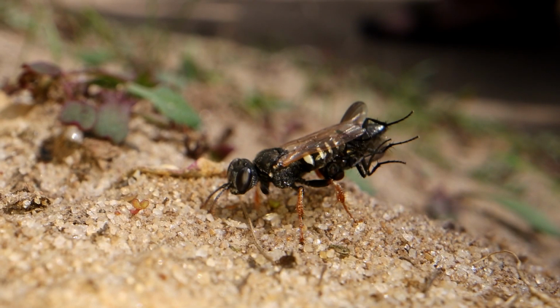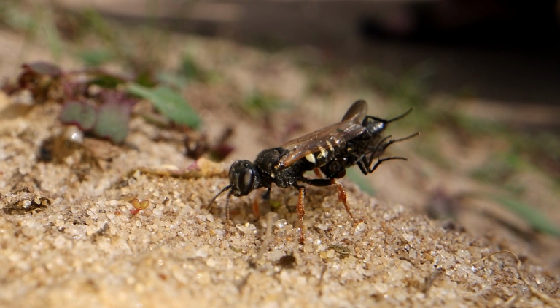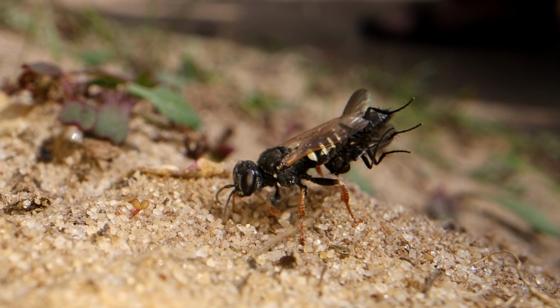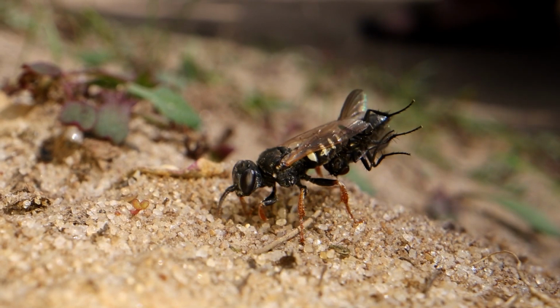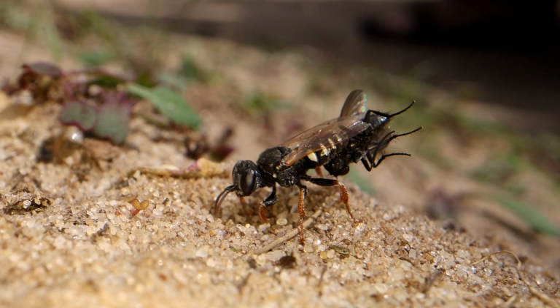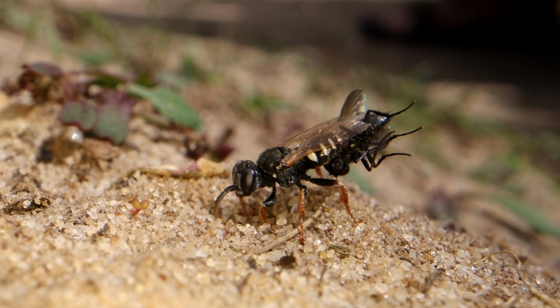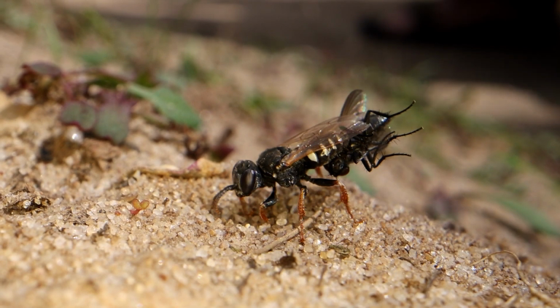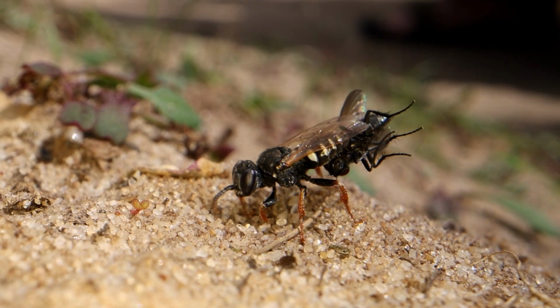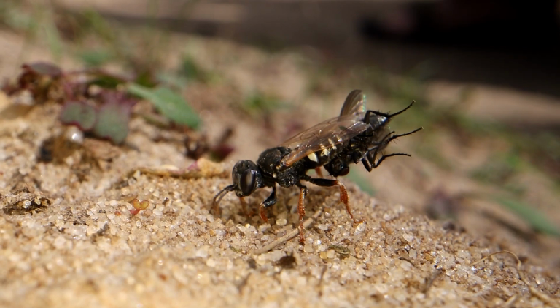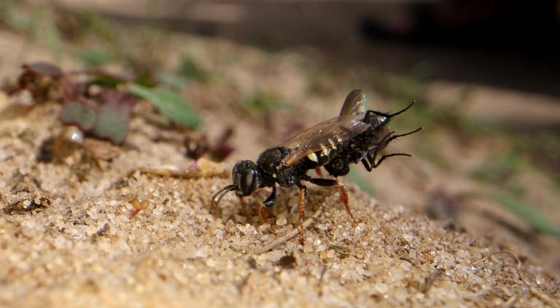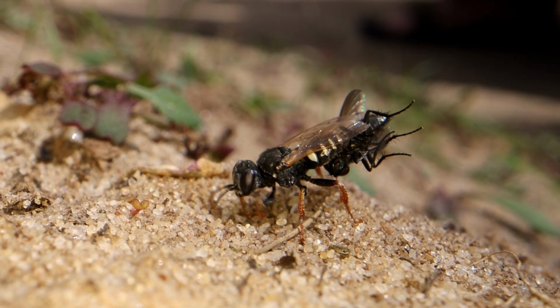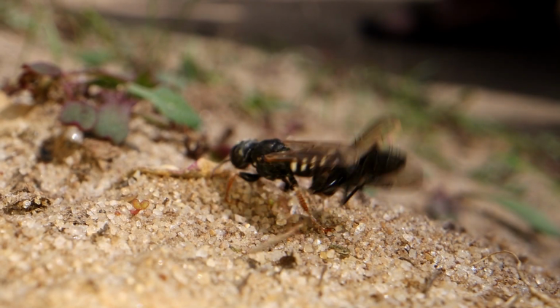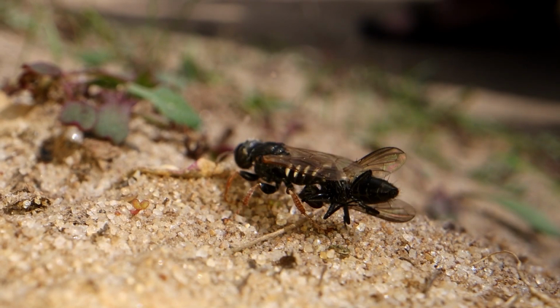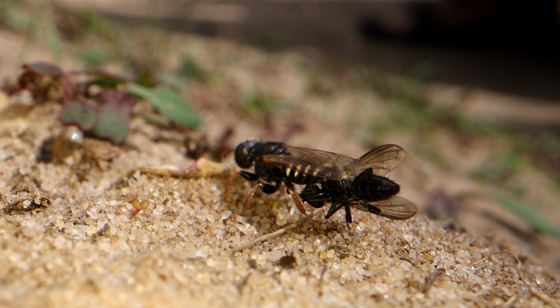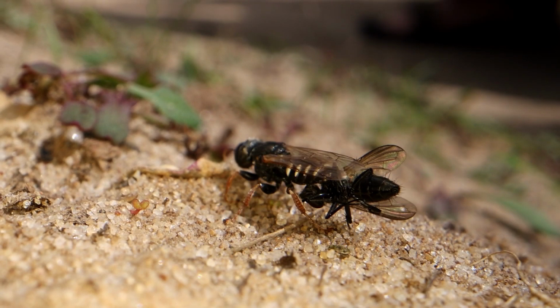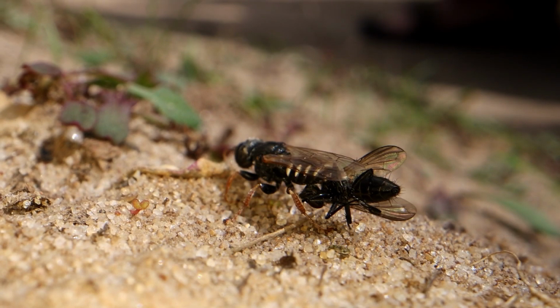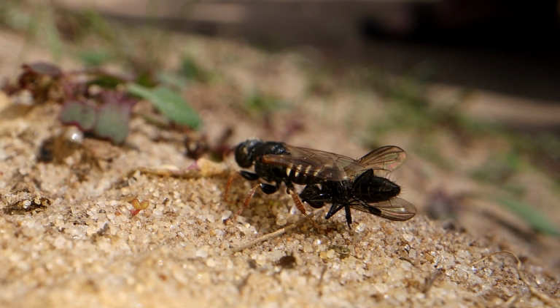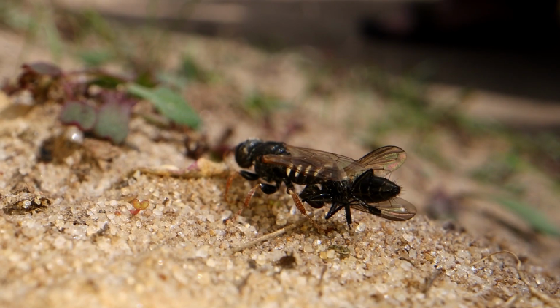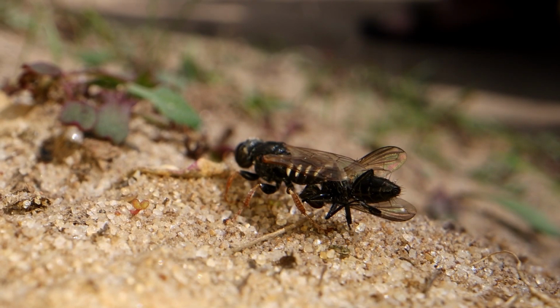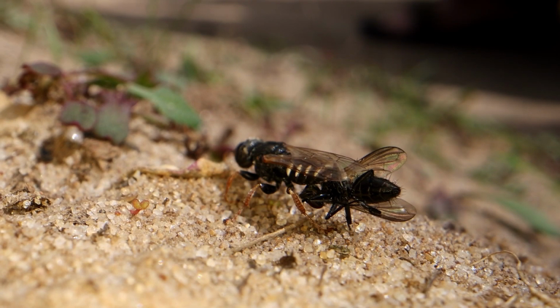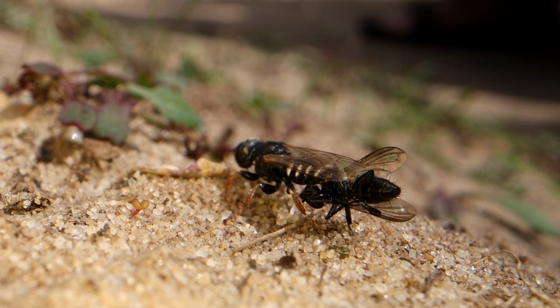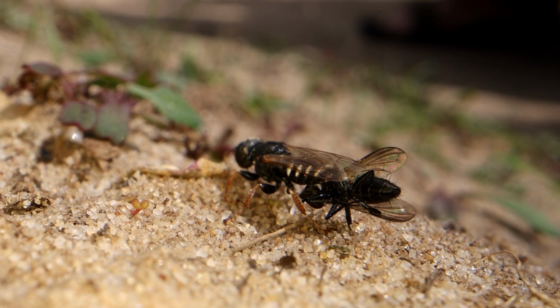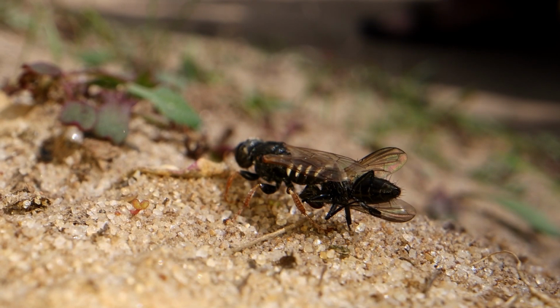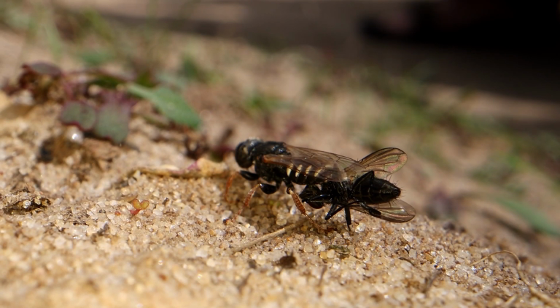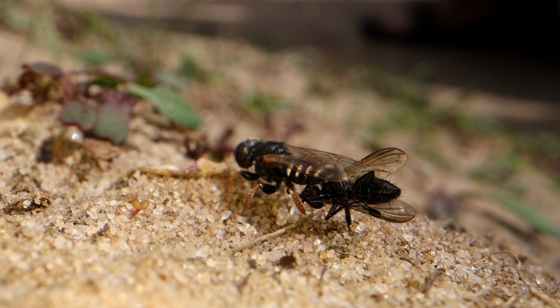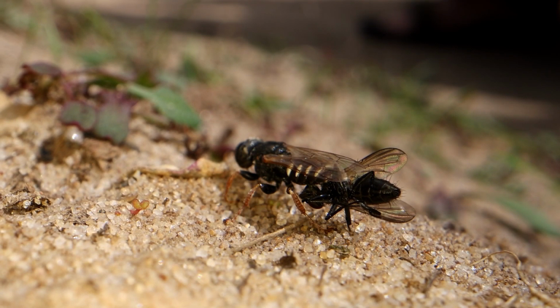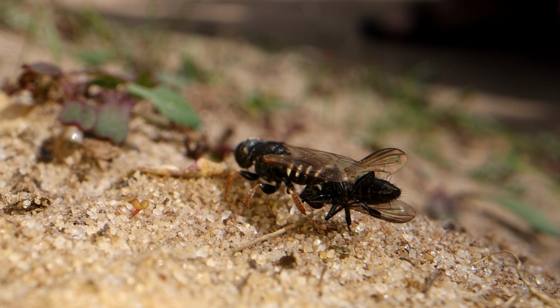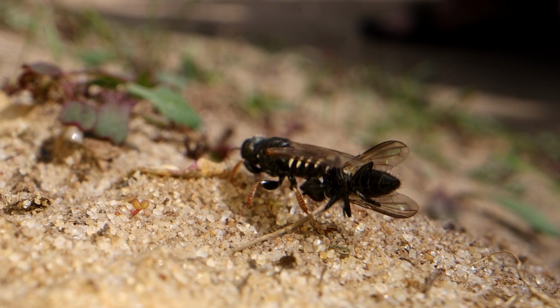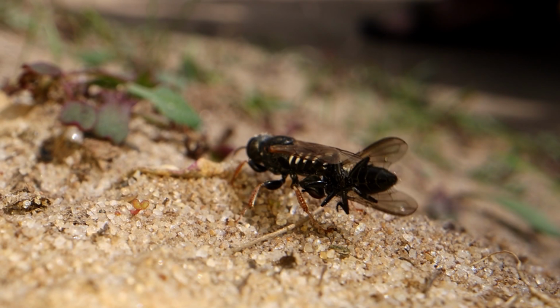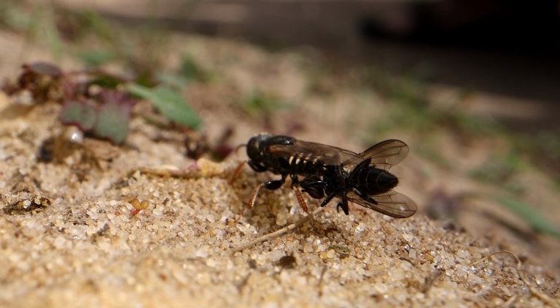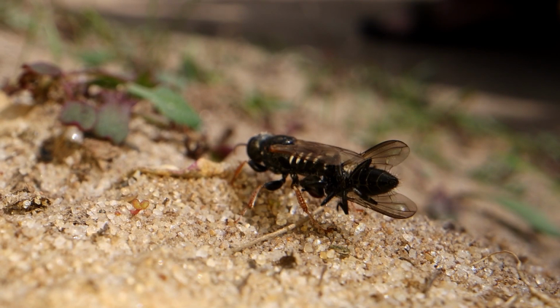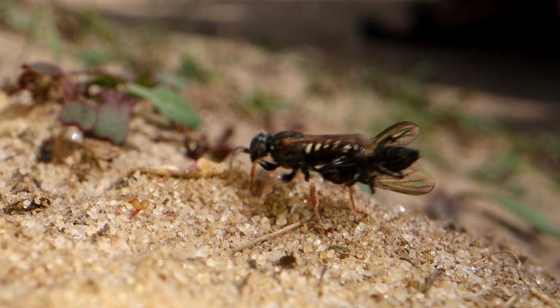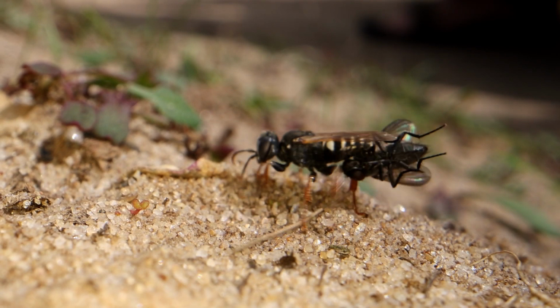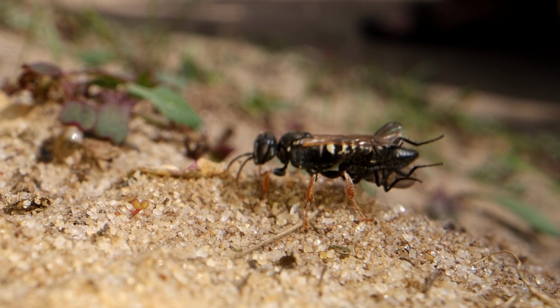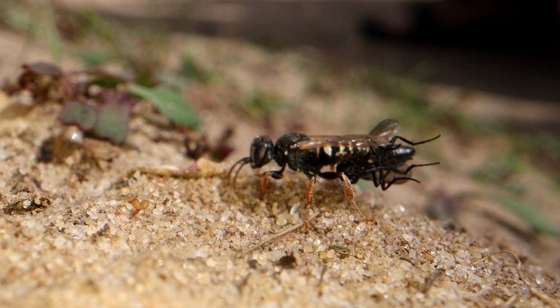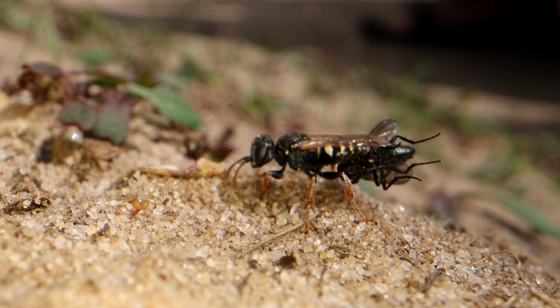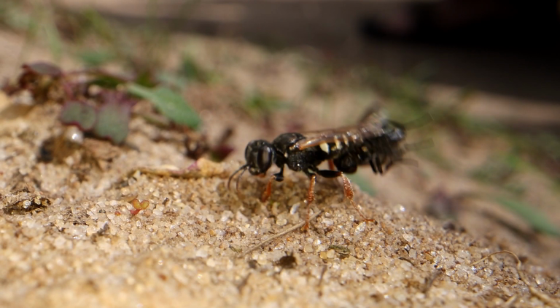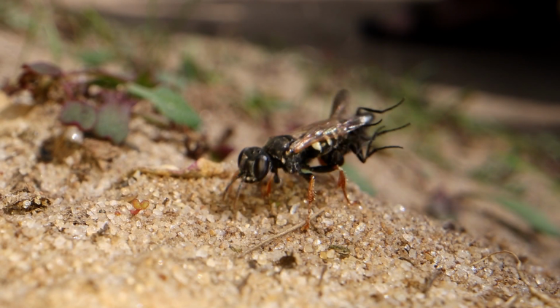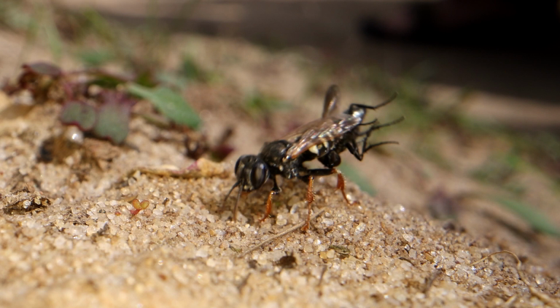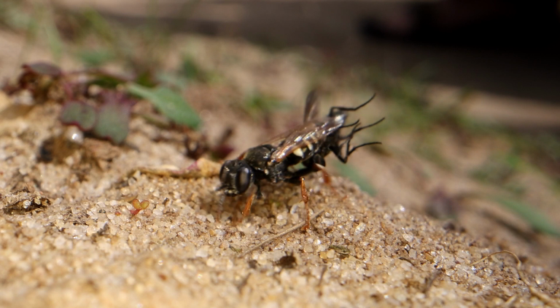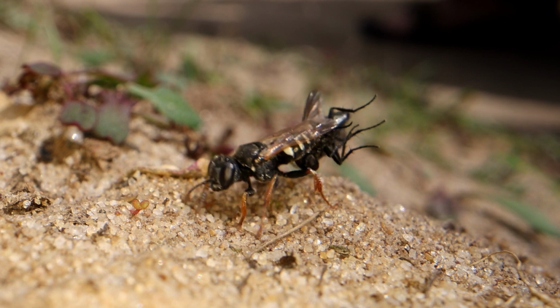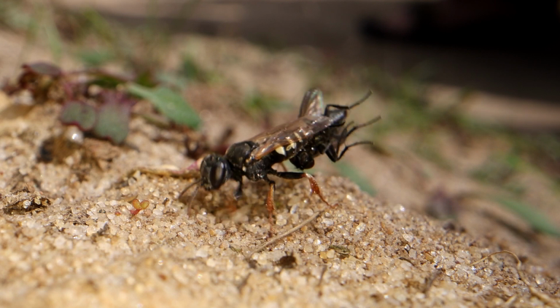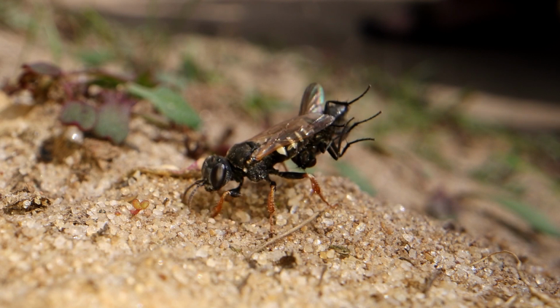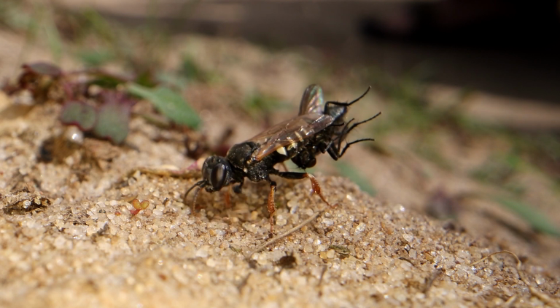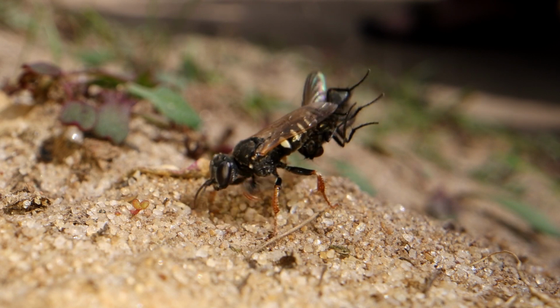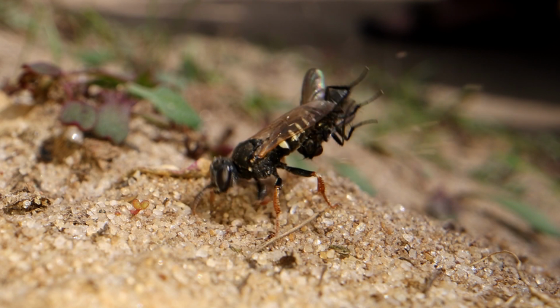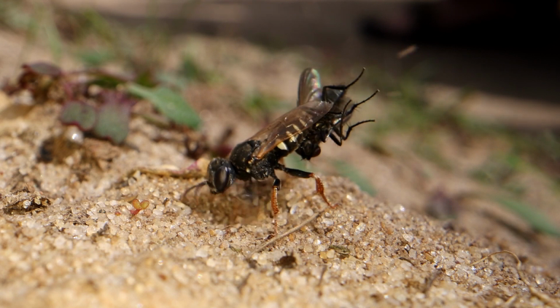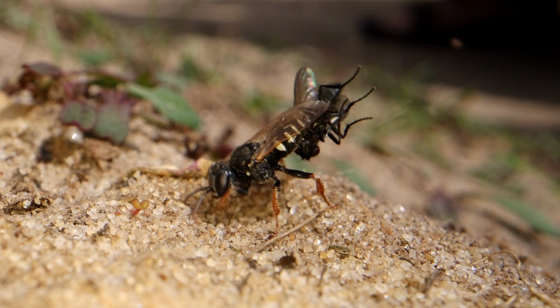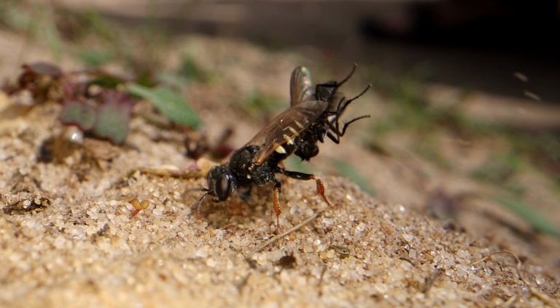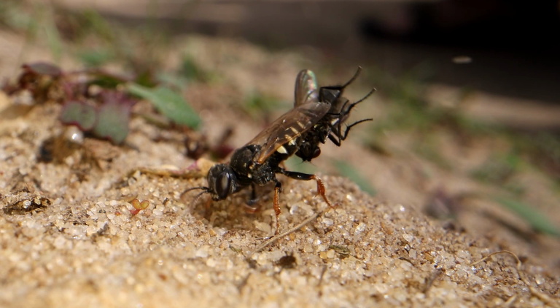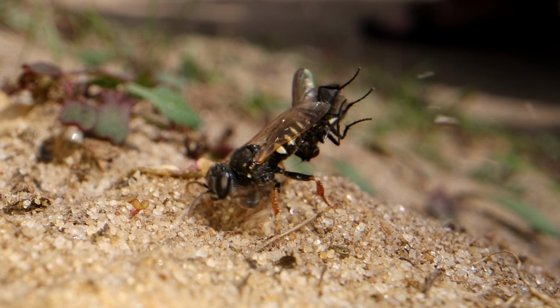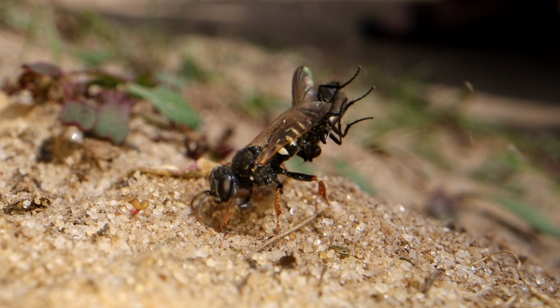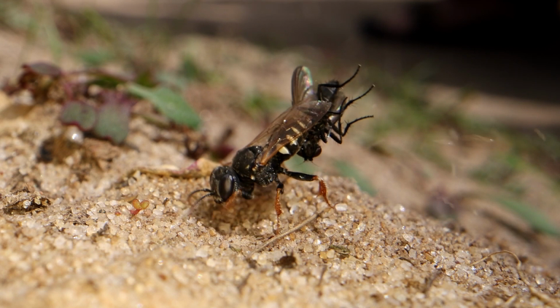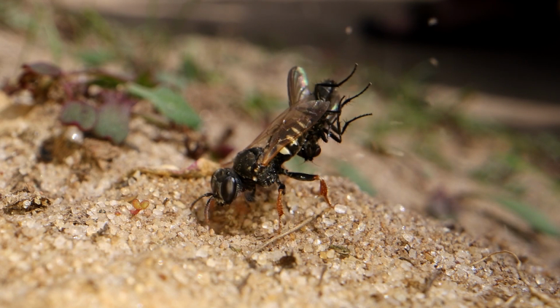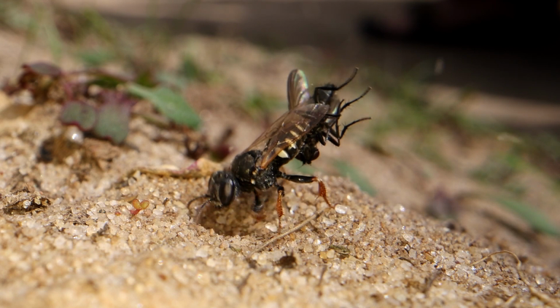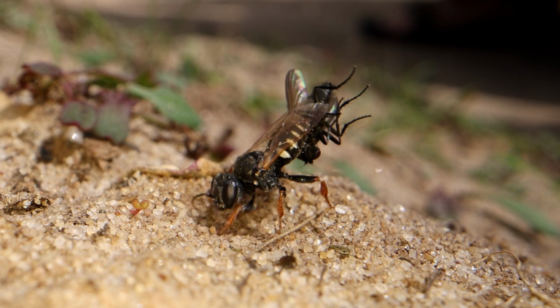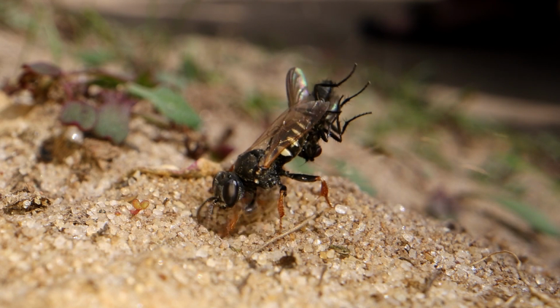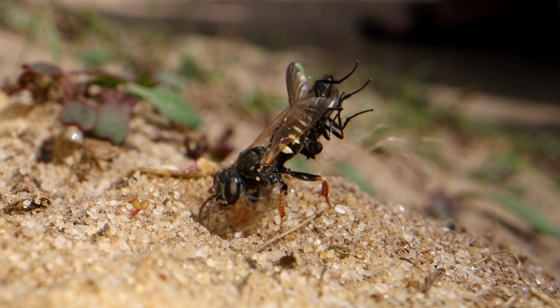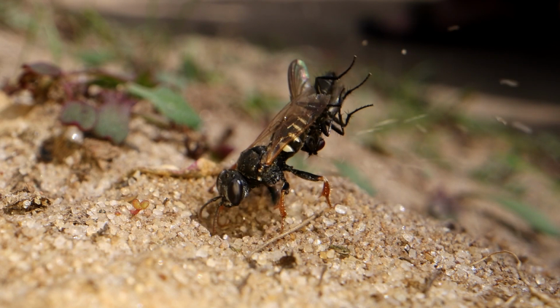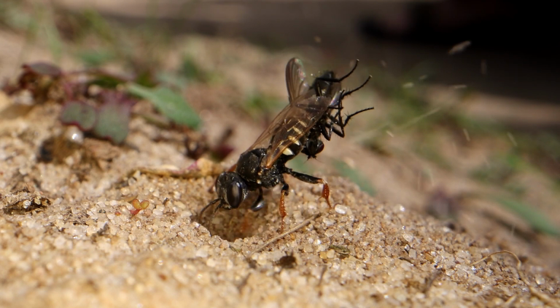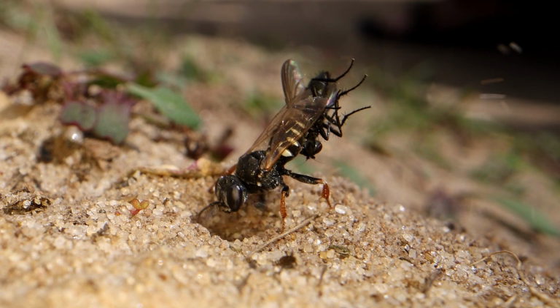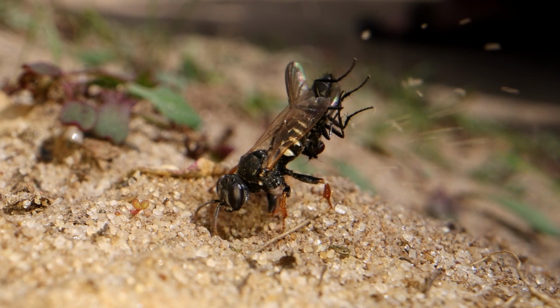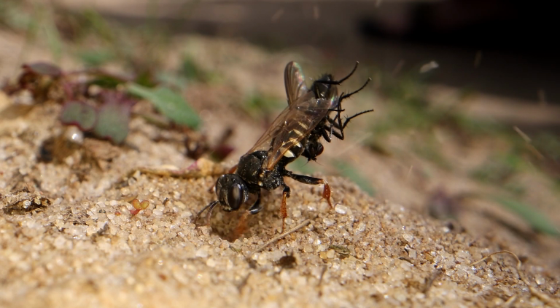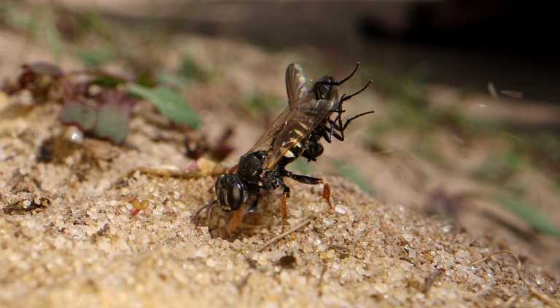Back with another fly, a quick check with the antenna to make sure it's her burrow, and then in she goes again.